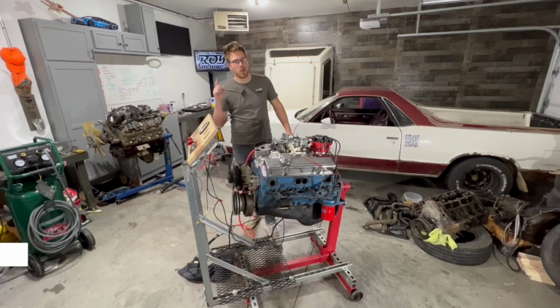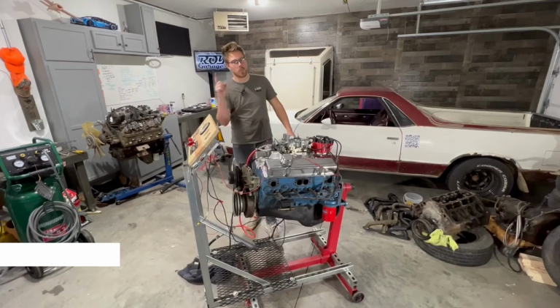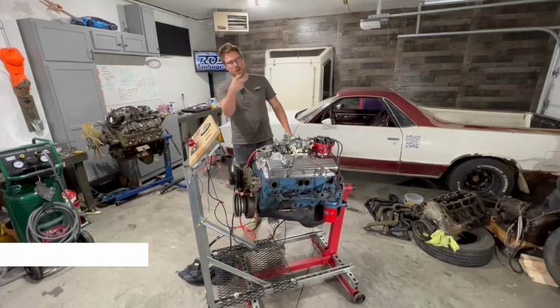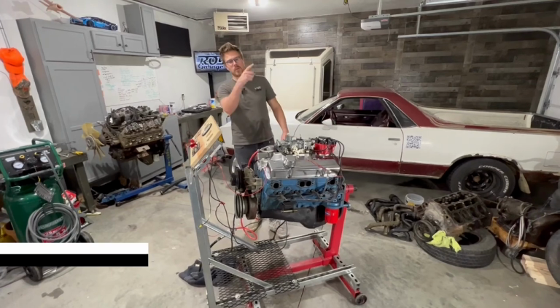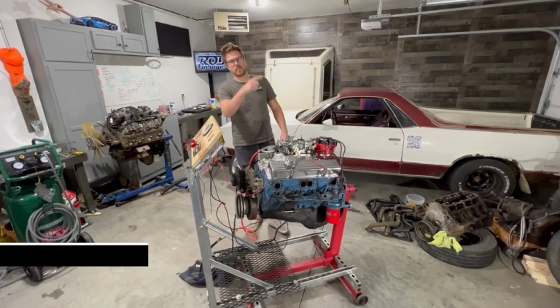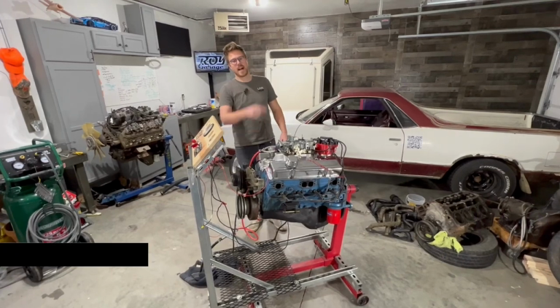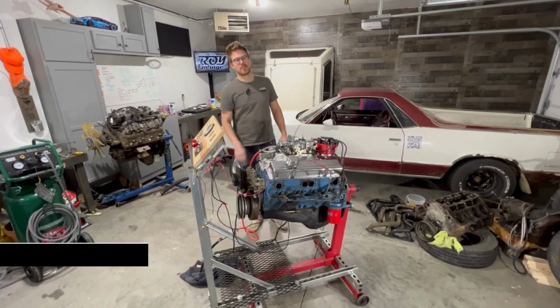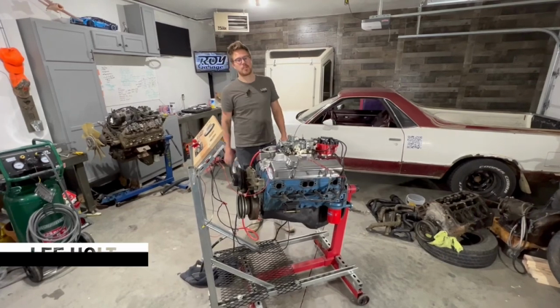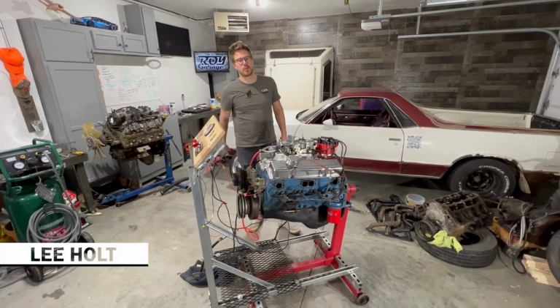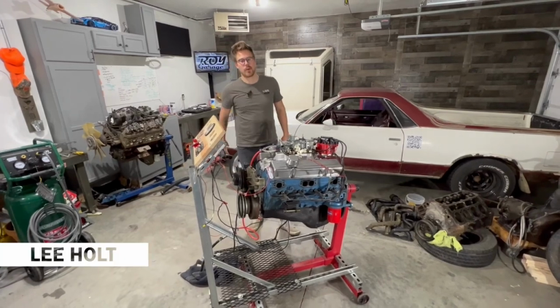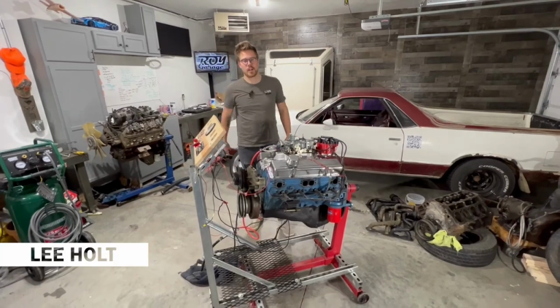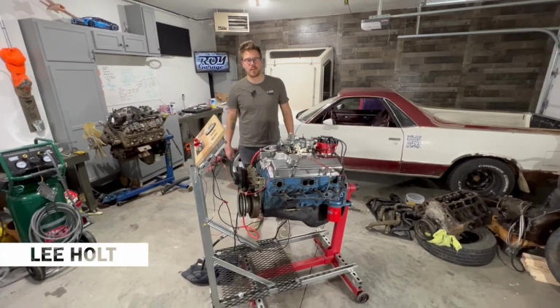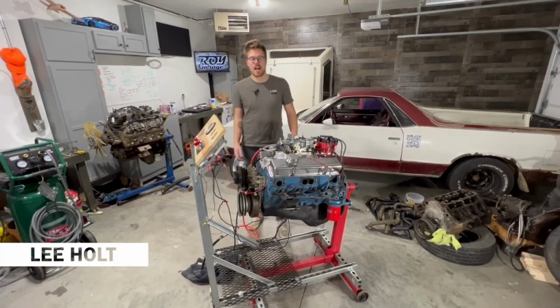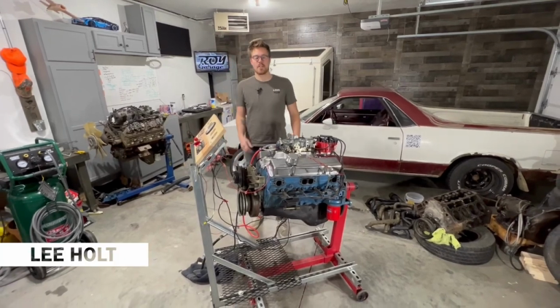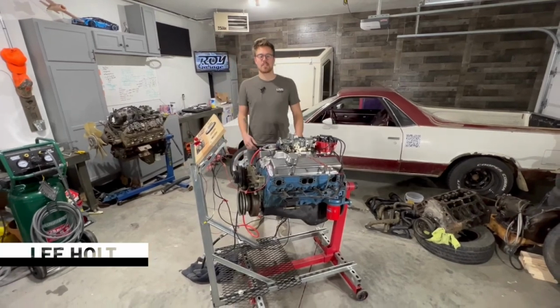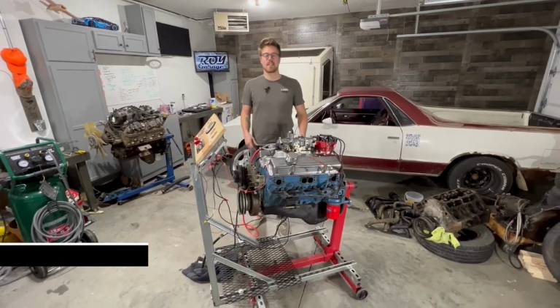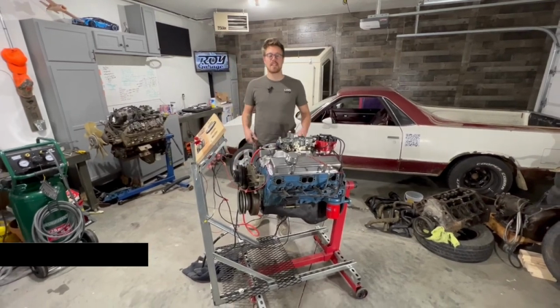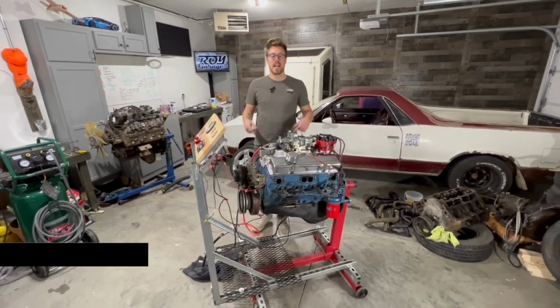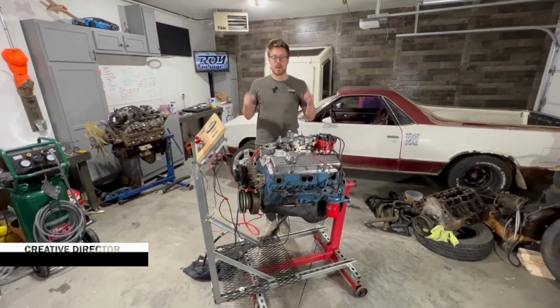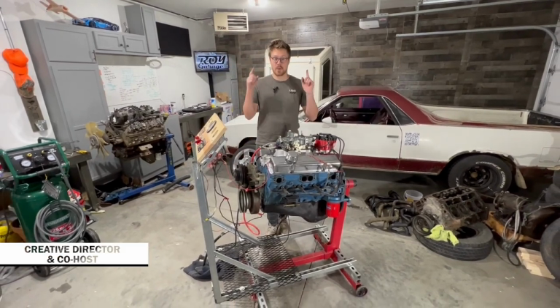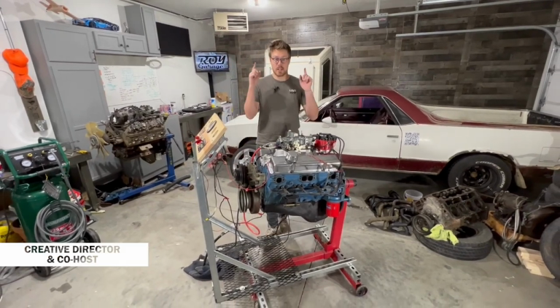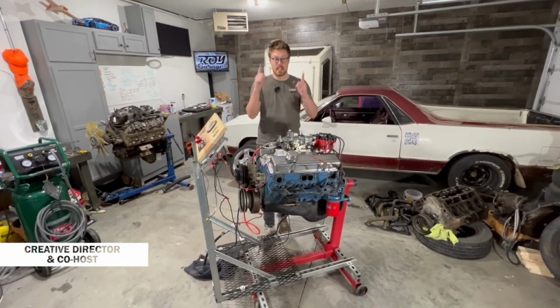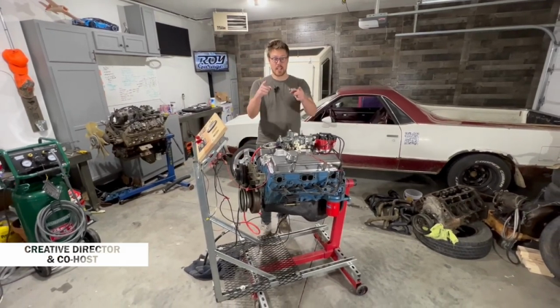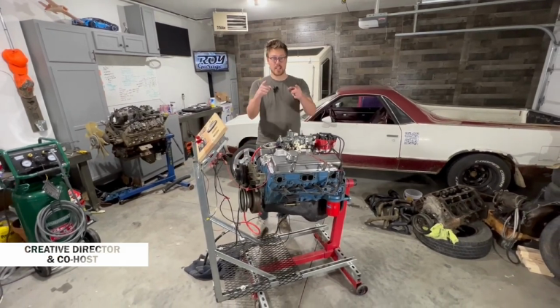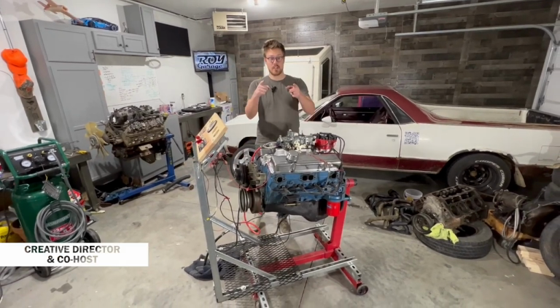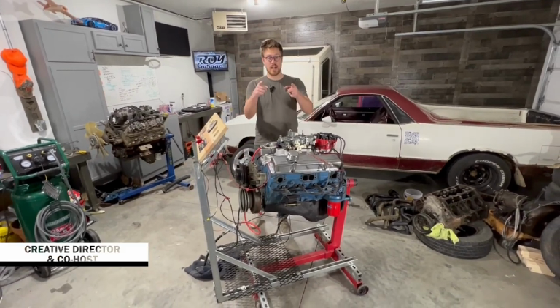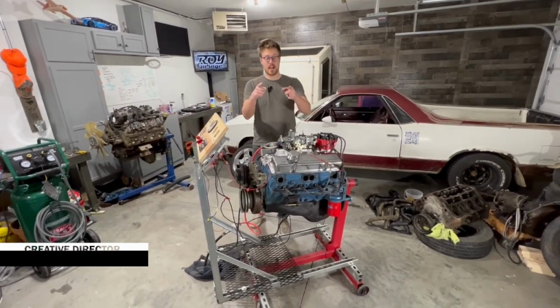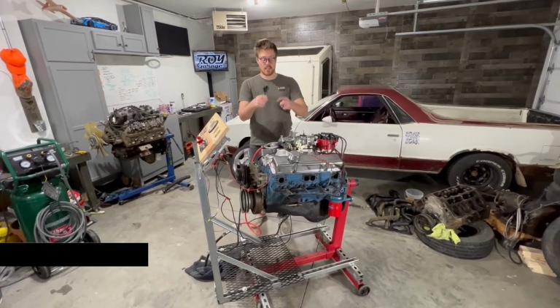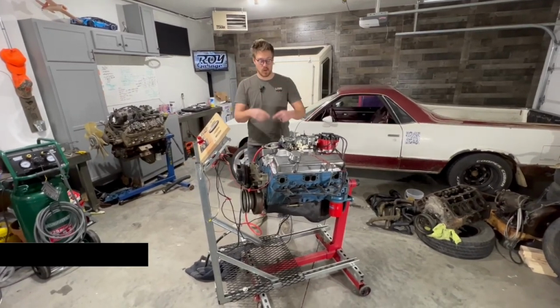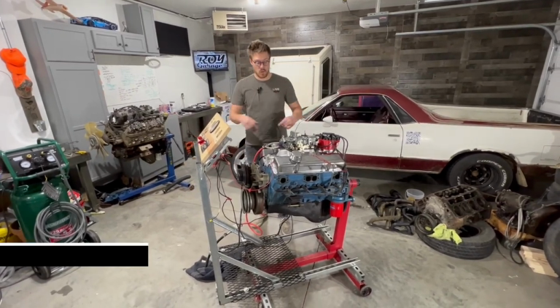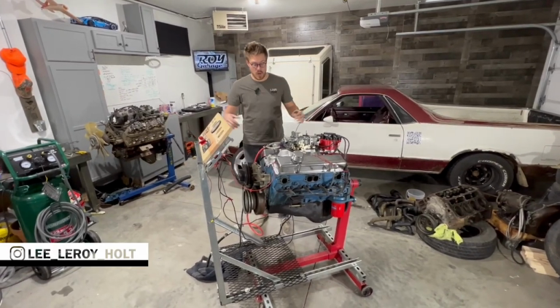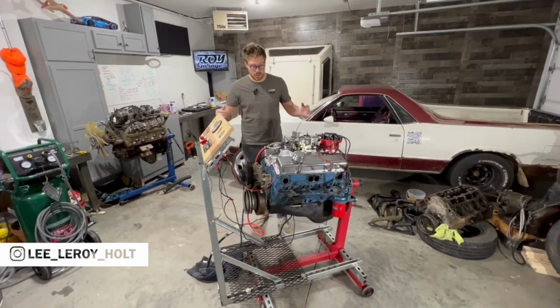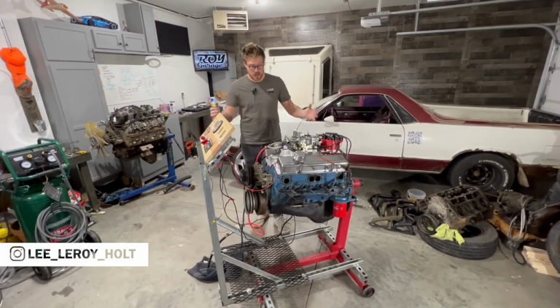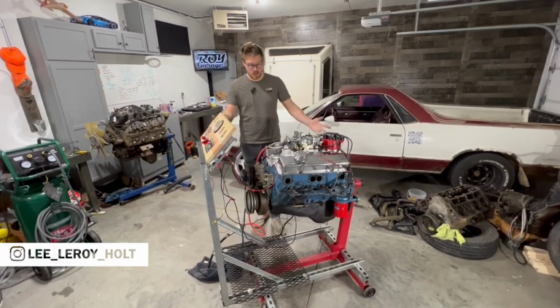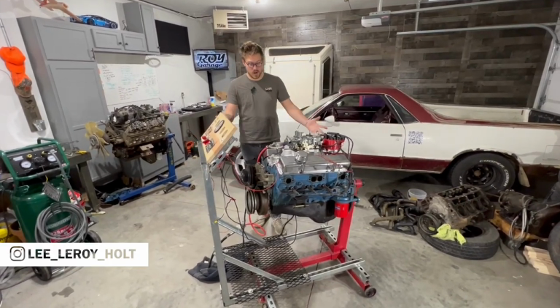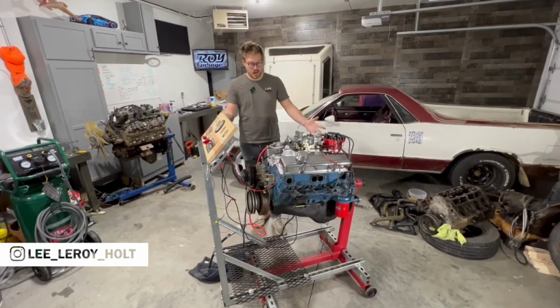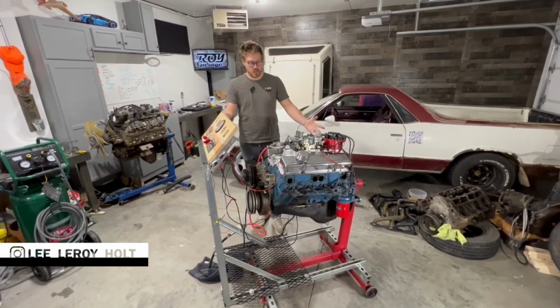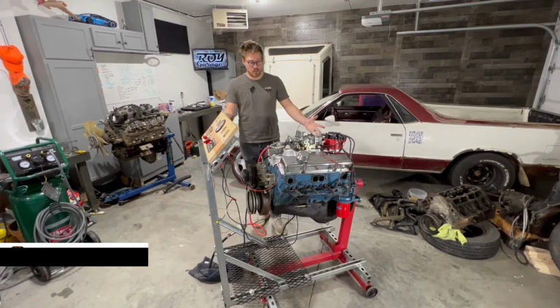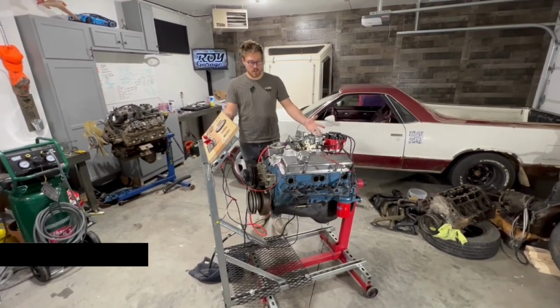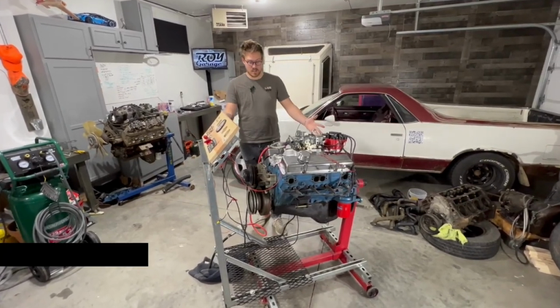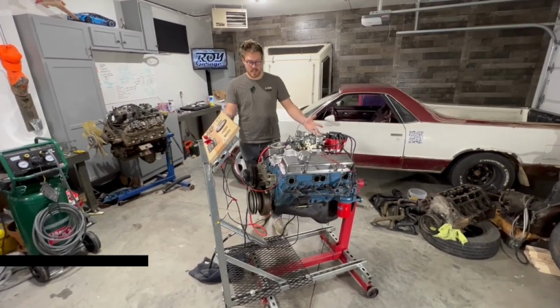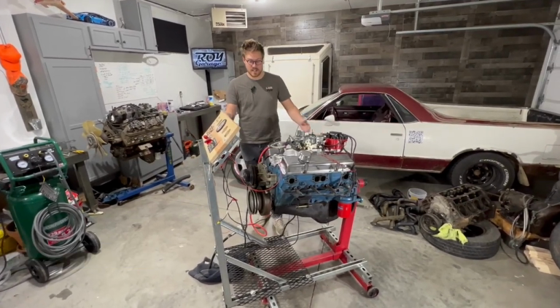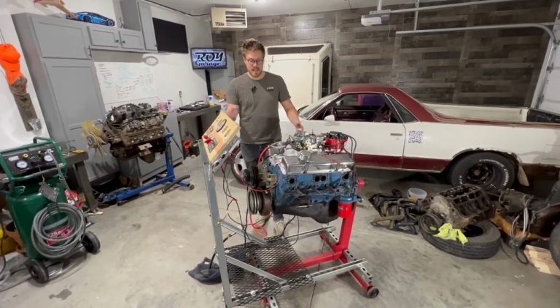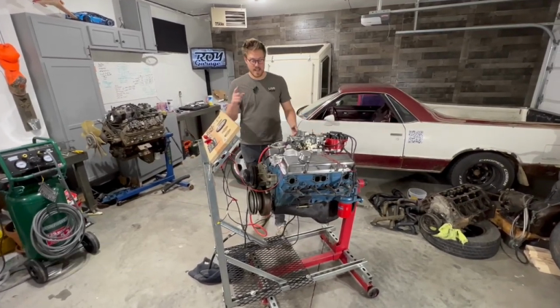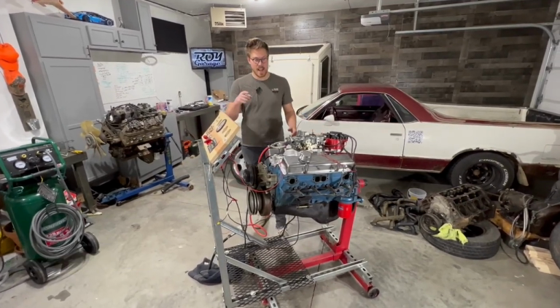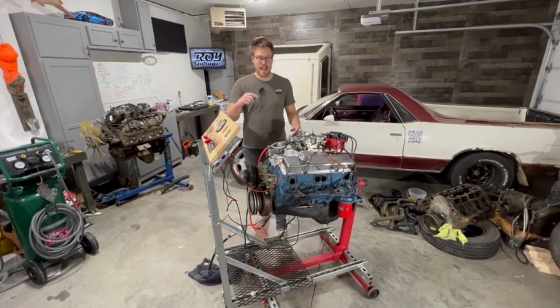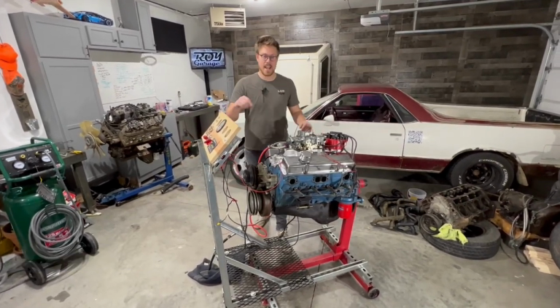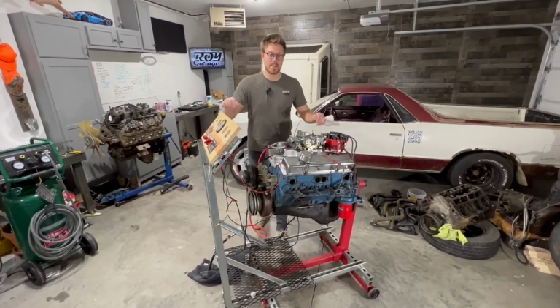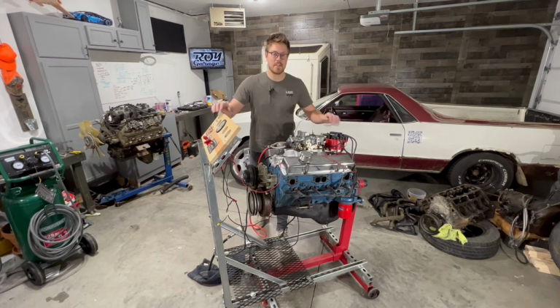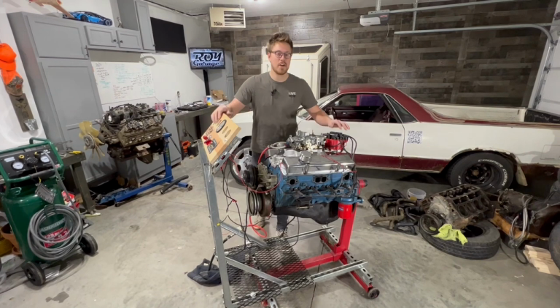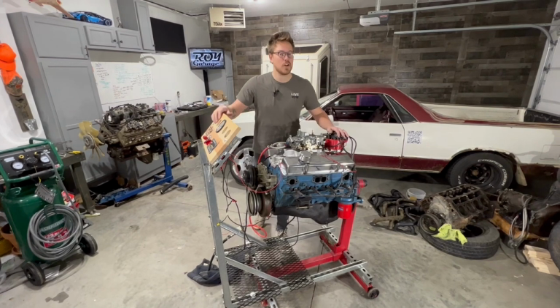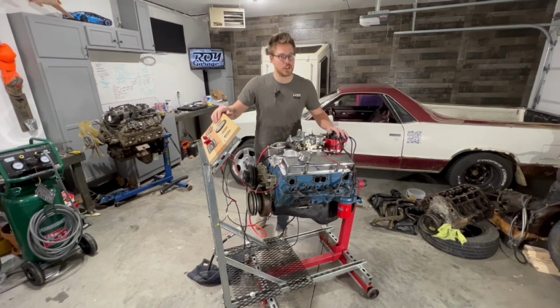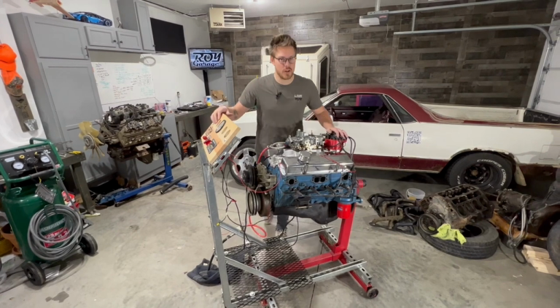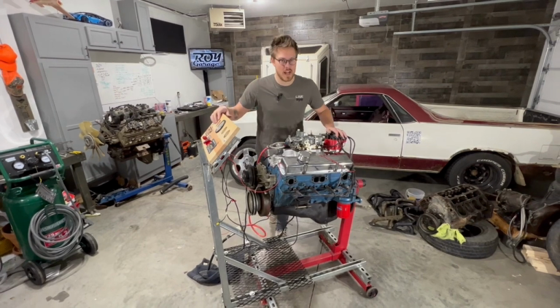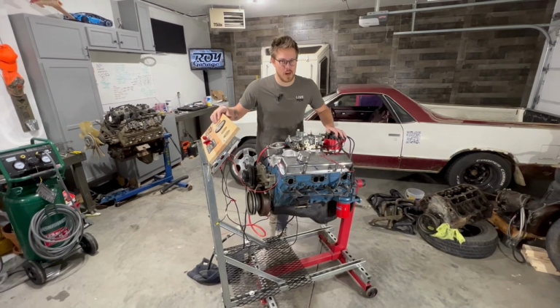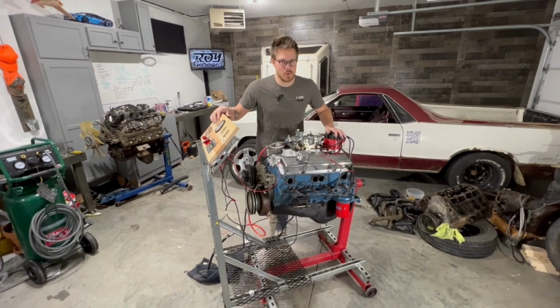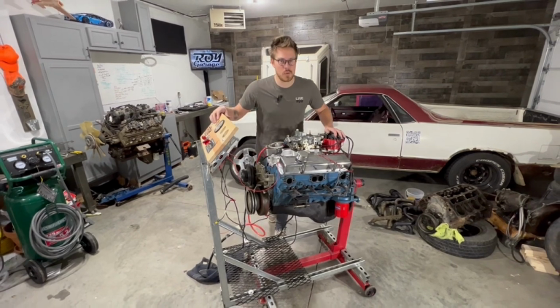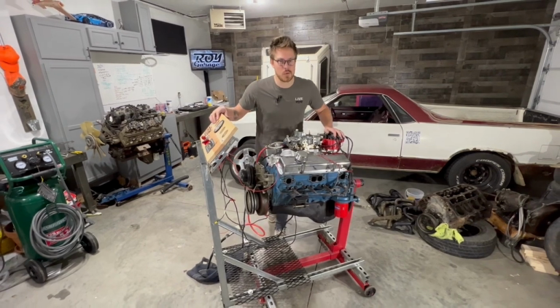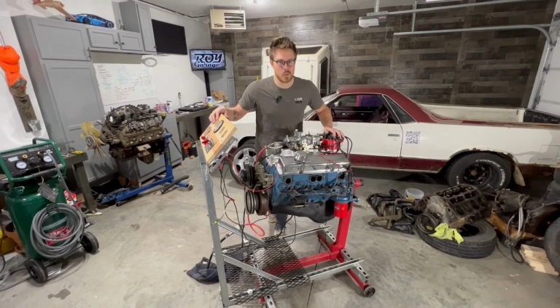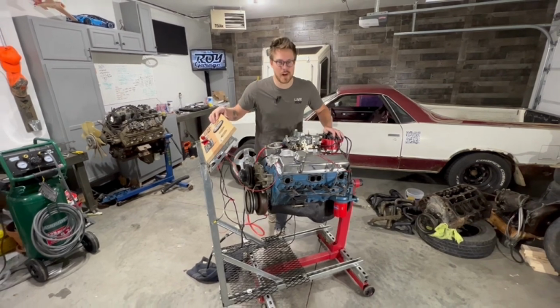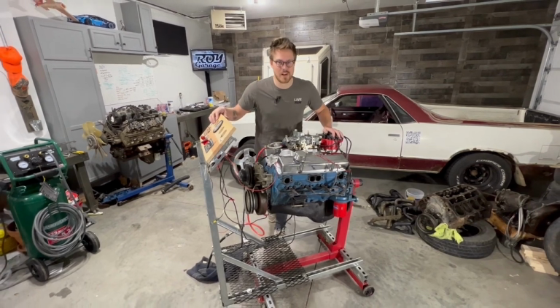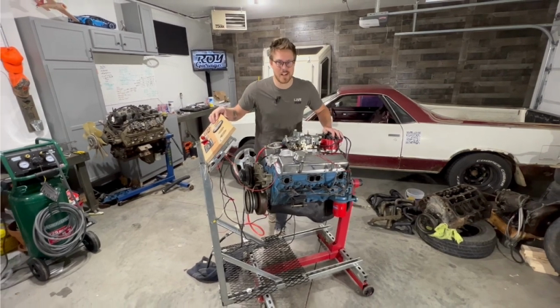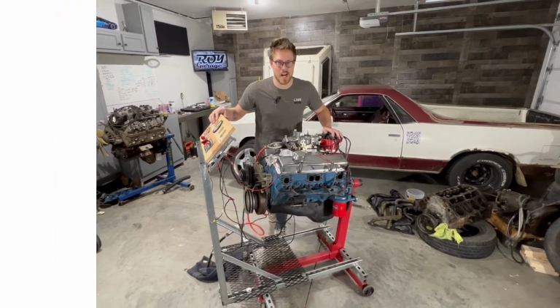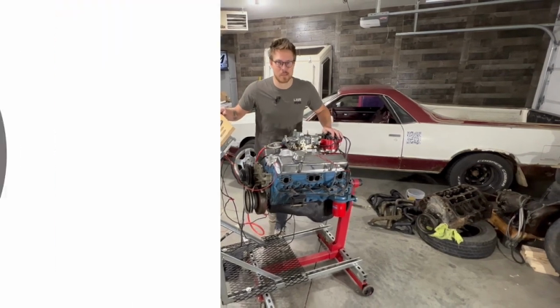Welcome back to the Roy Garage. Today we're going to take you guys on a walk around our engine run stand and show you how we wired it up.